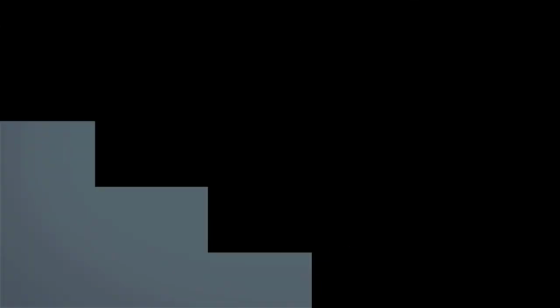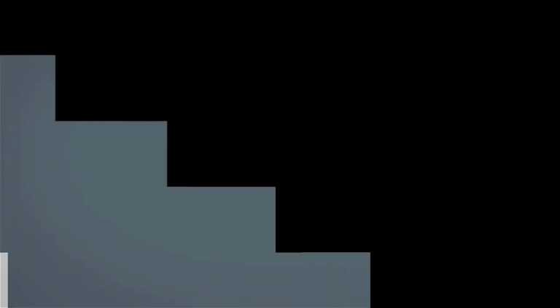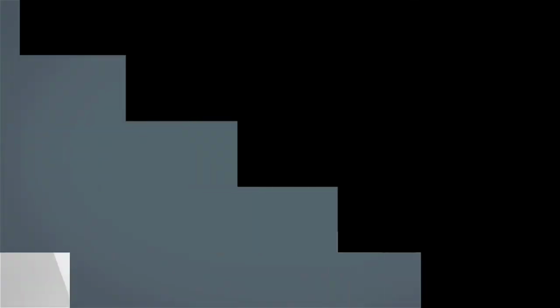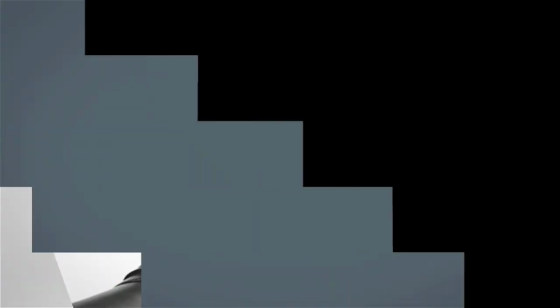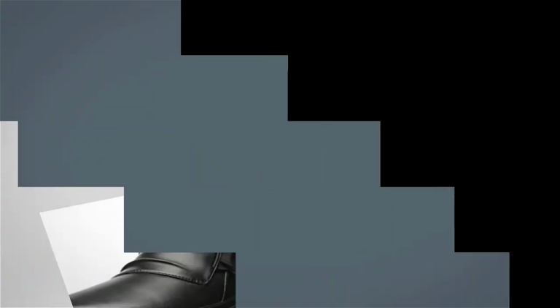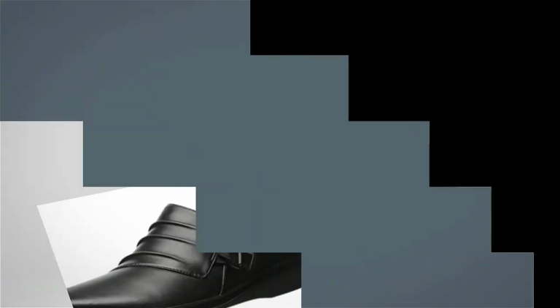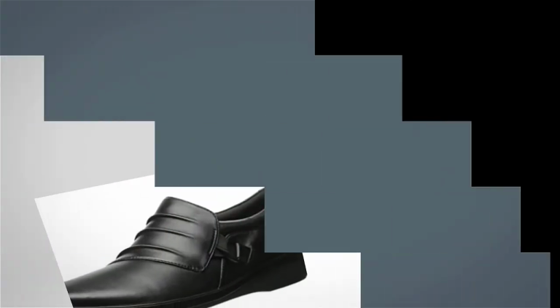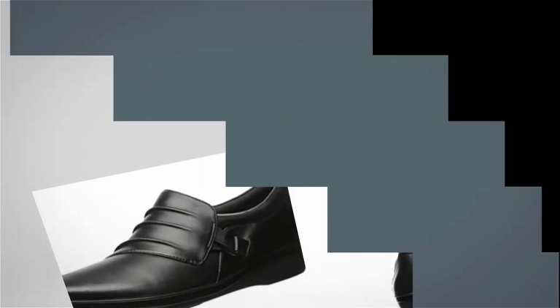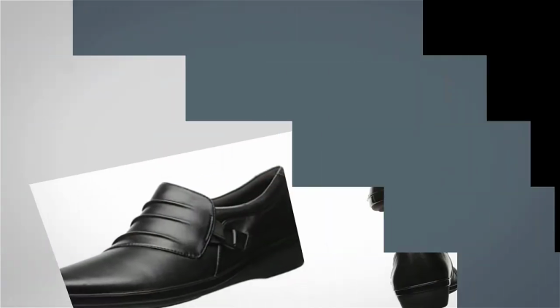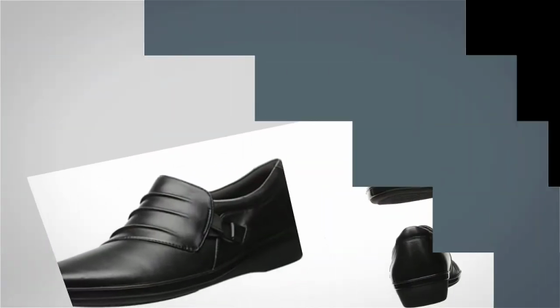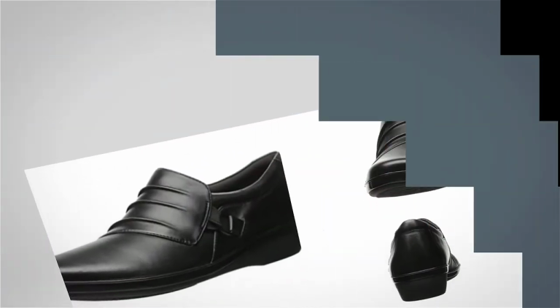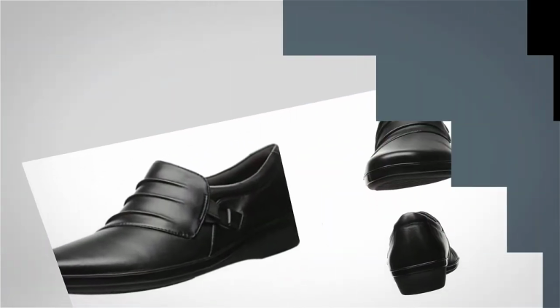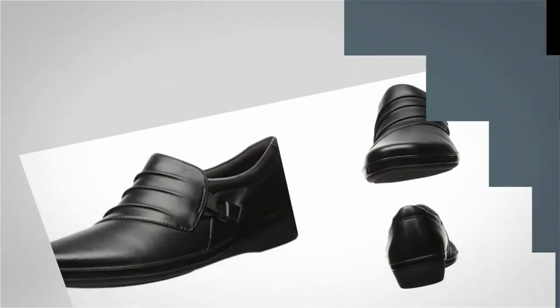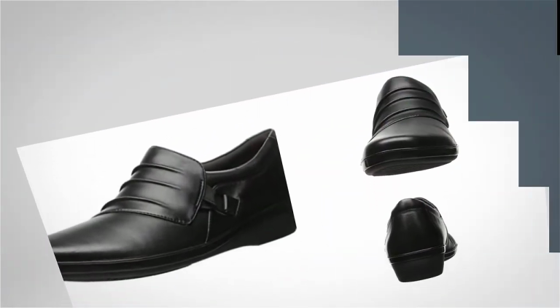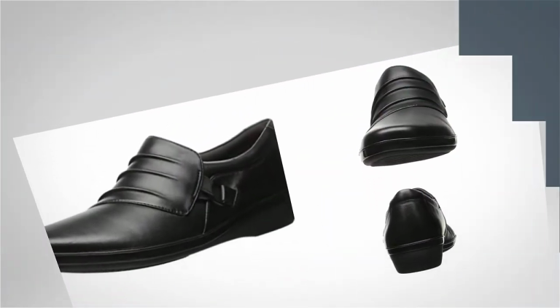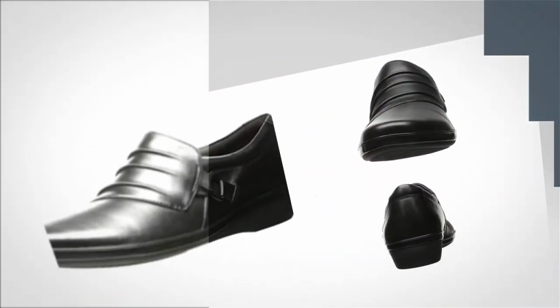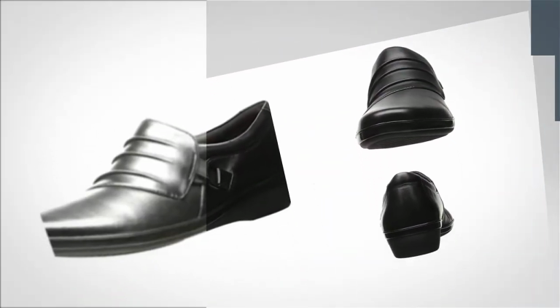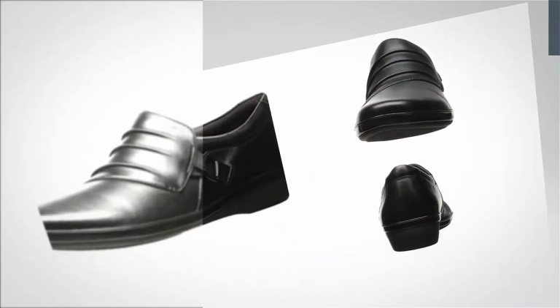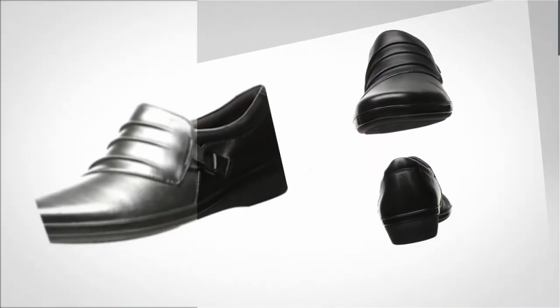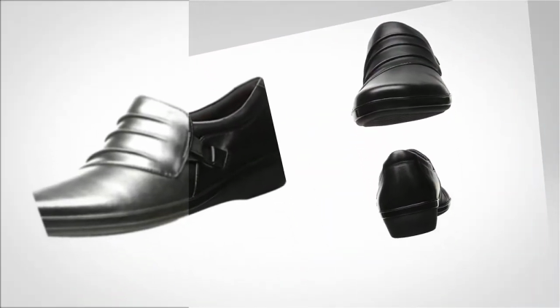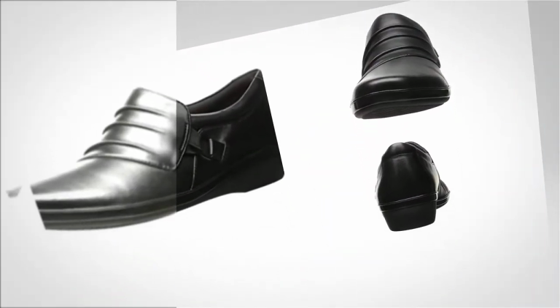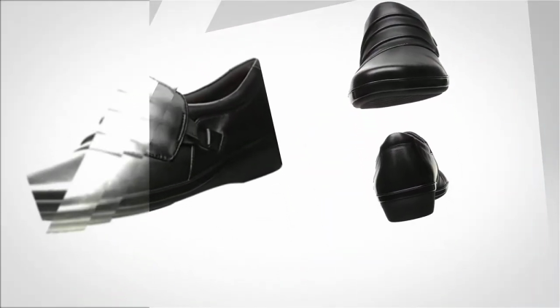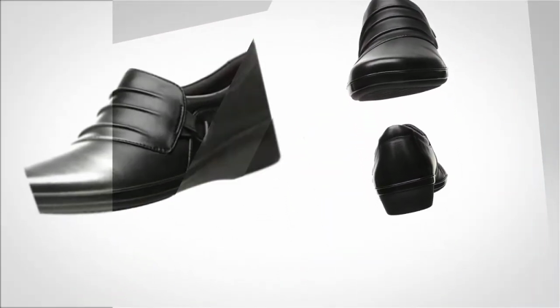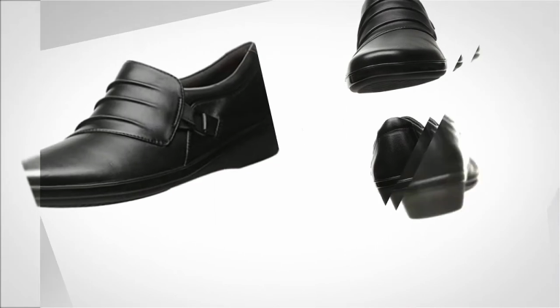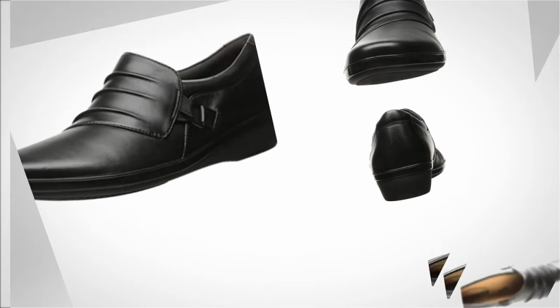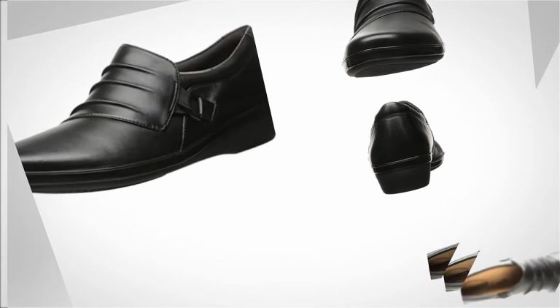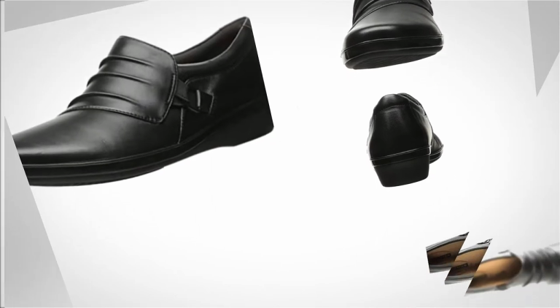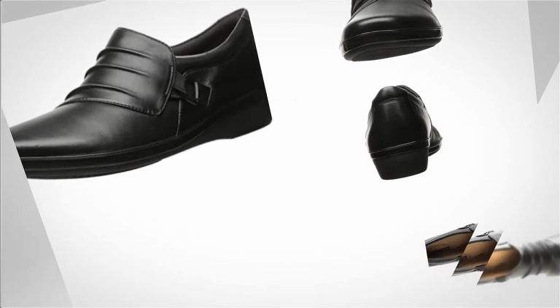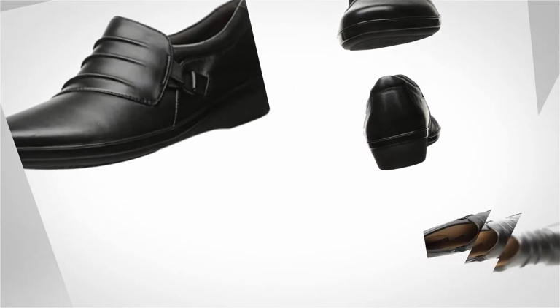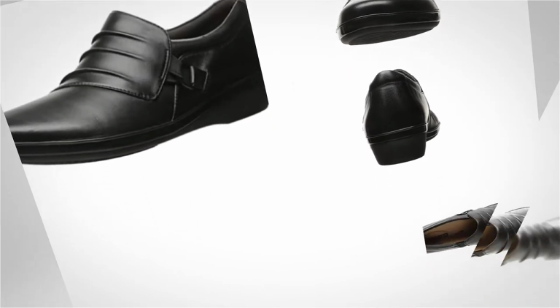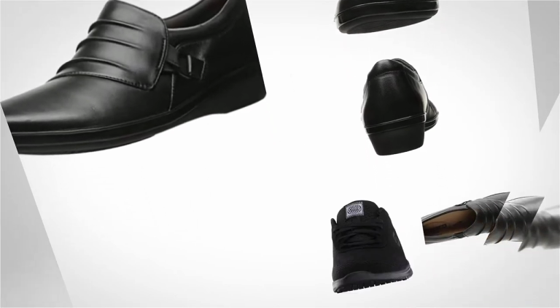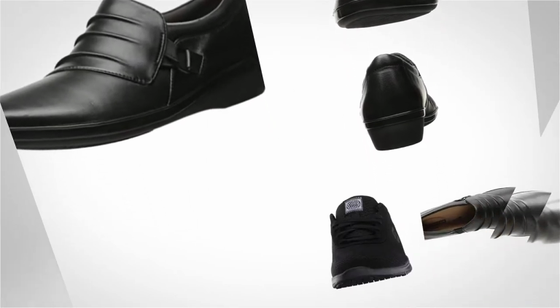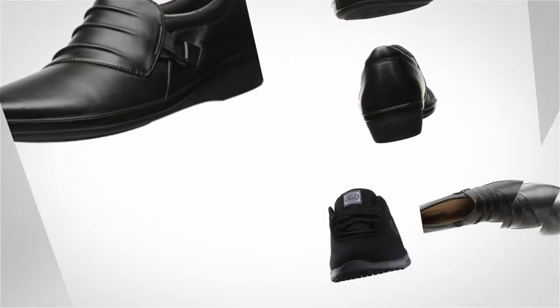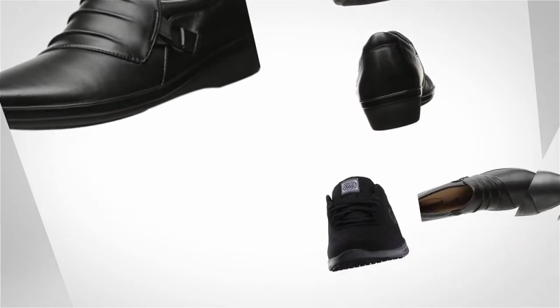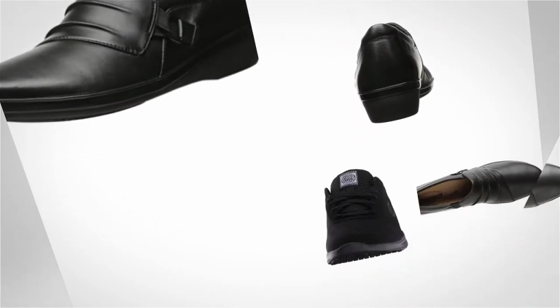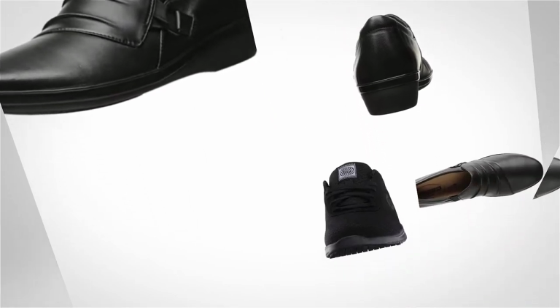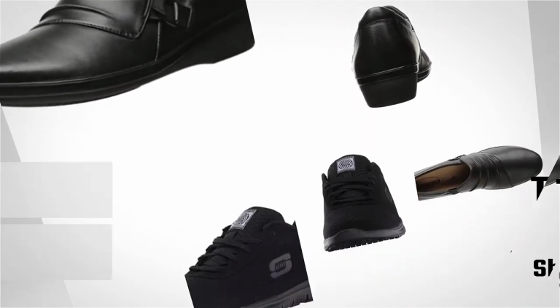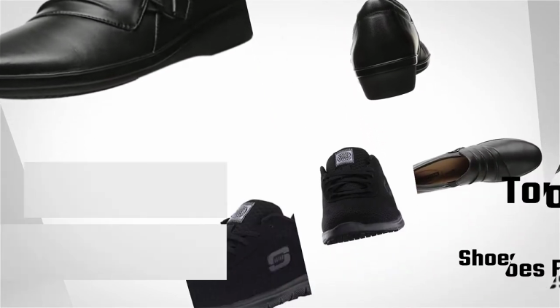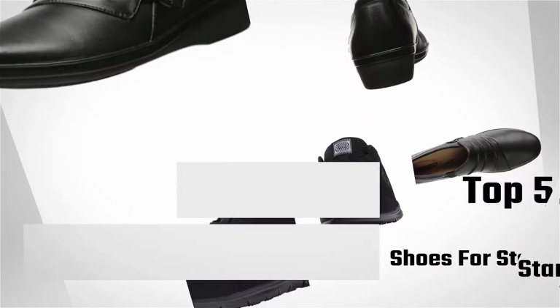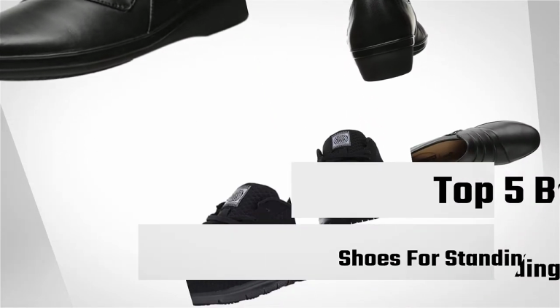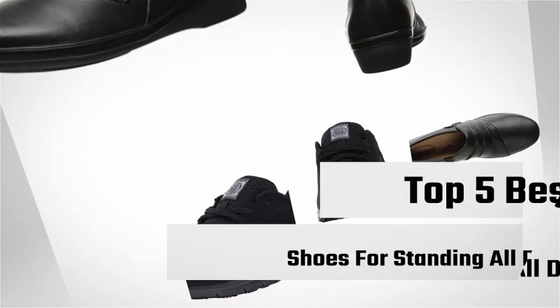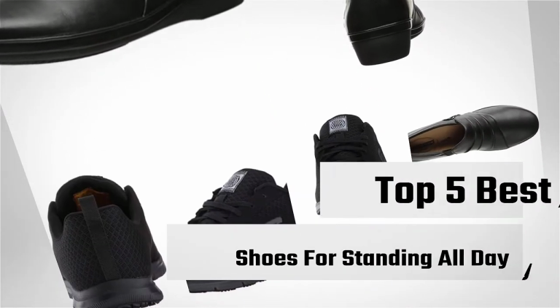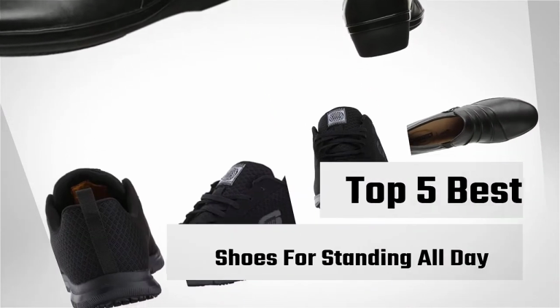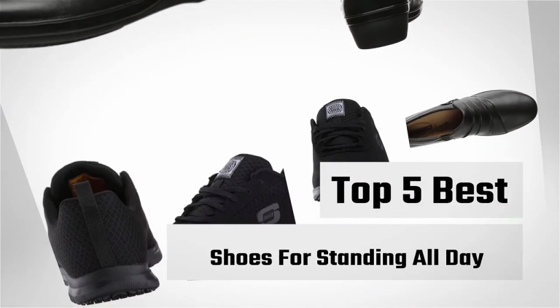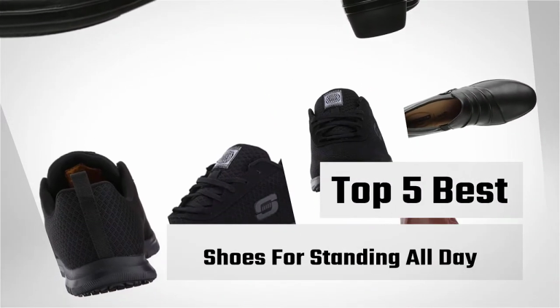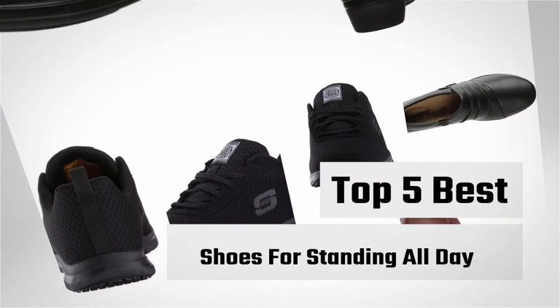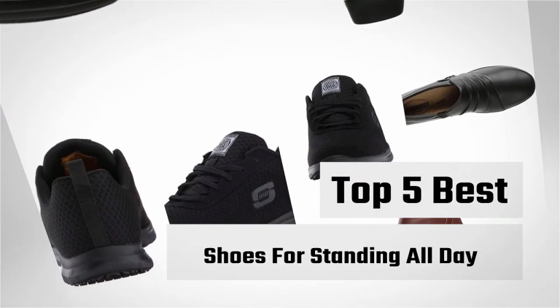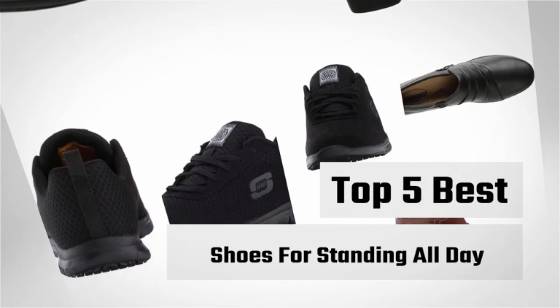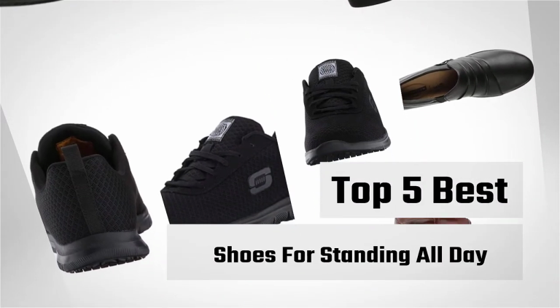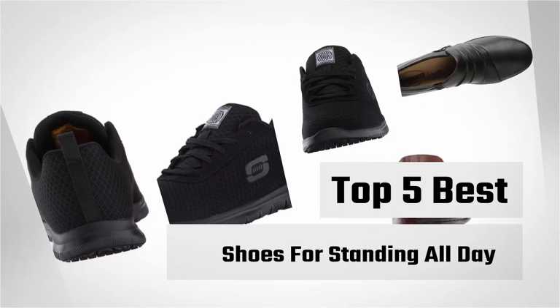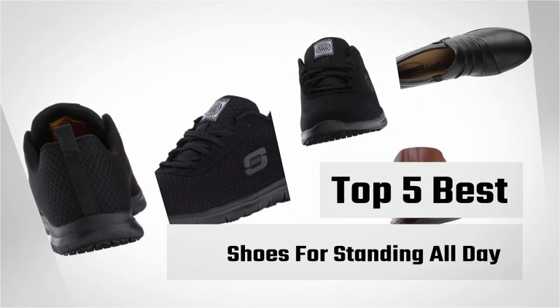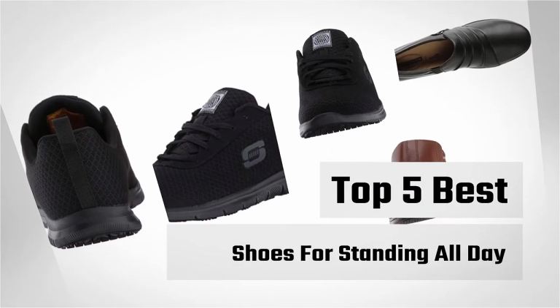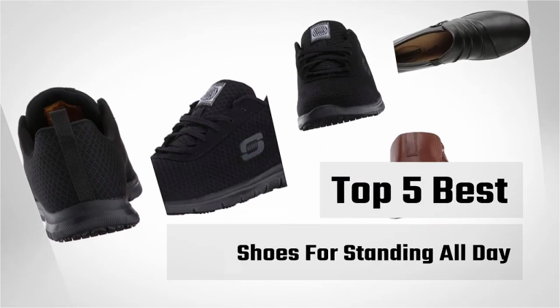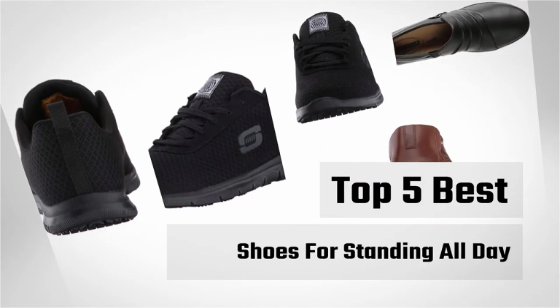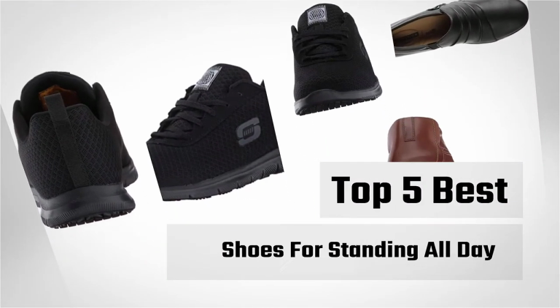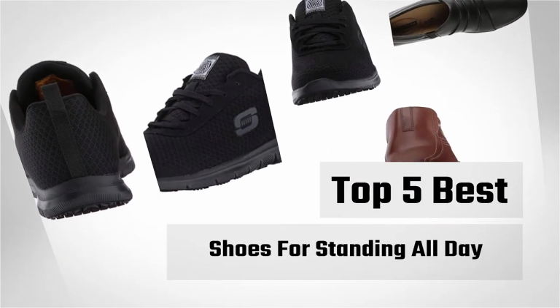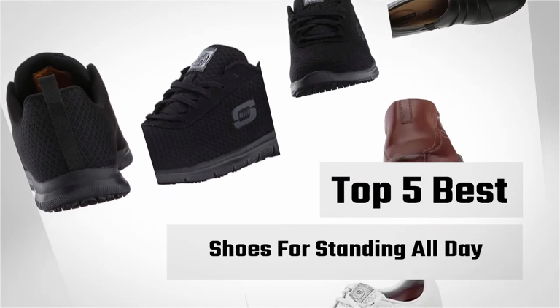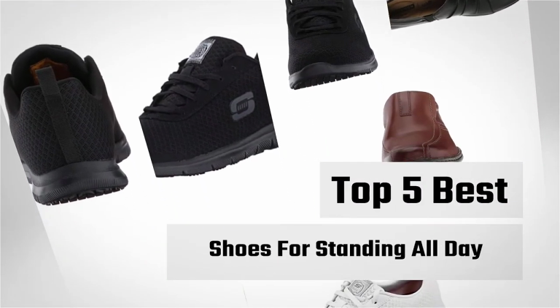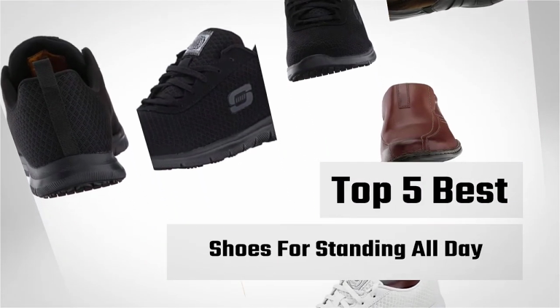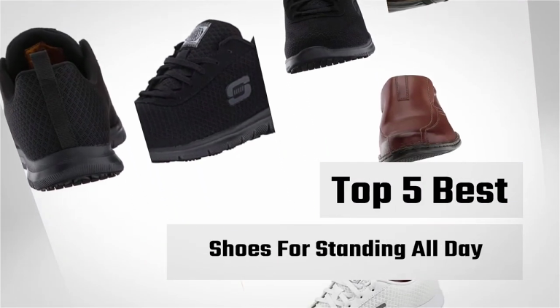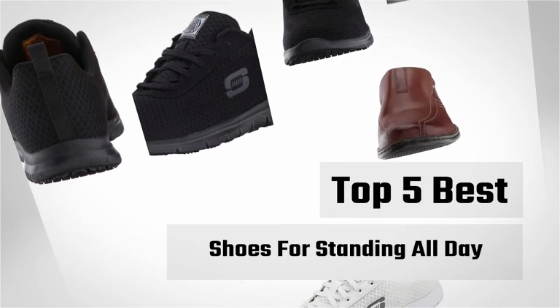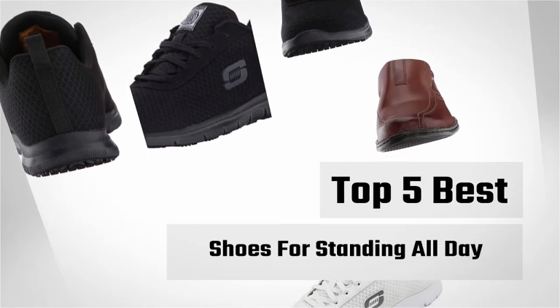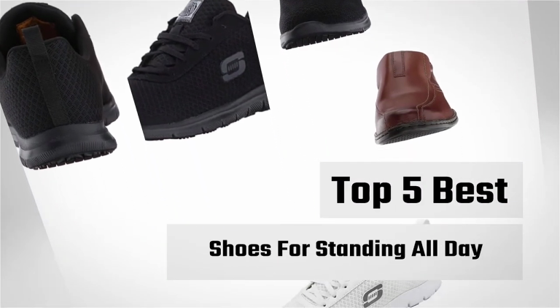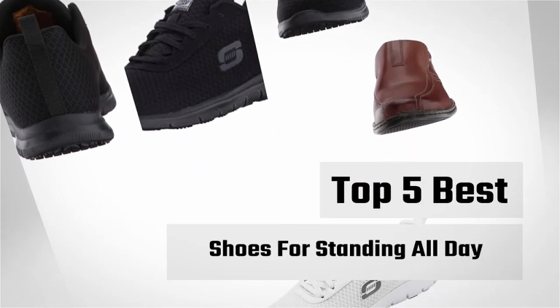If you are looking for the best shoes for standing all day, here is a collection you have got to see. Let's get started.